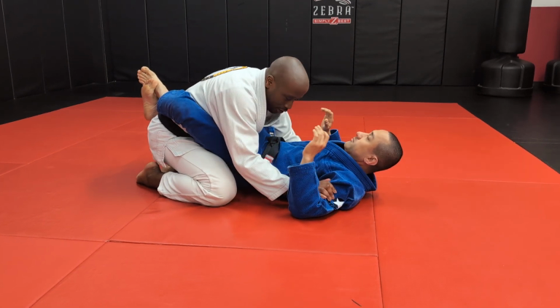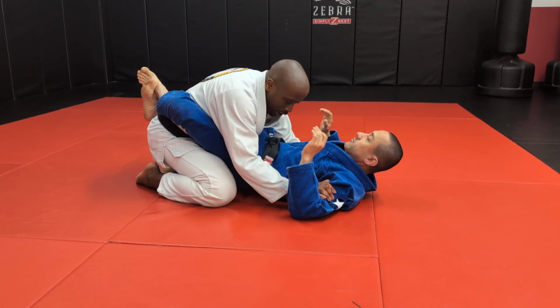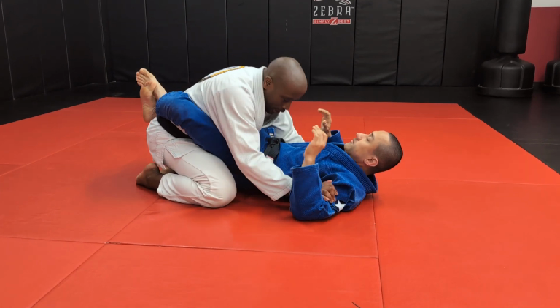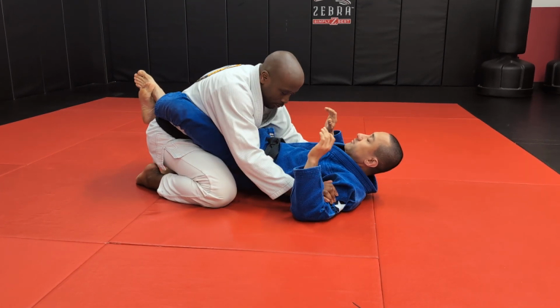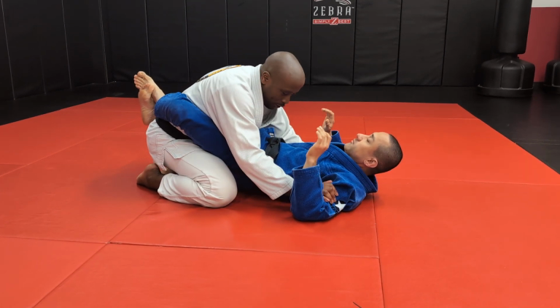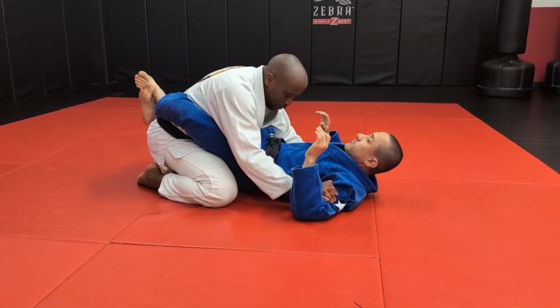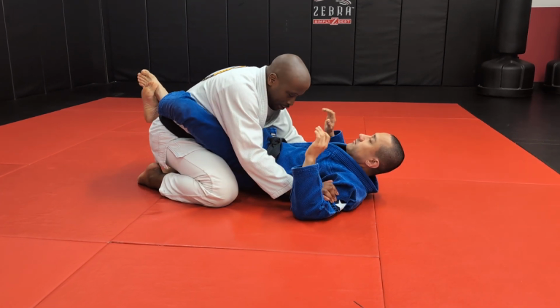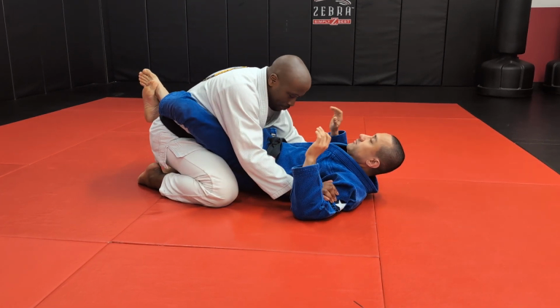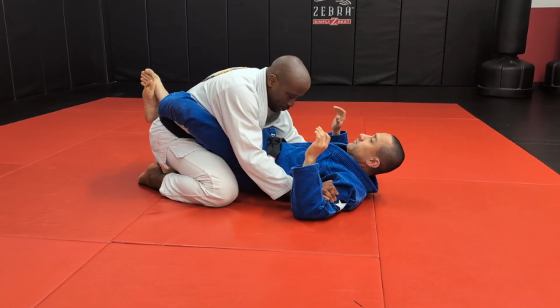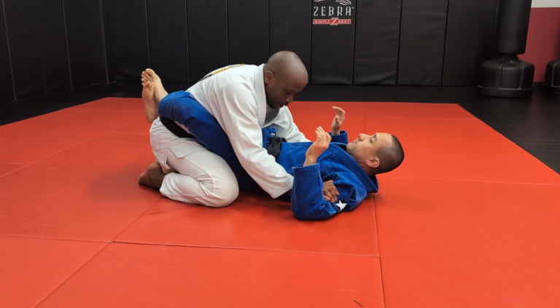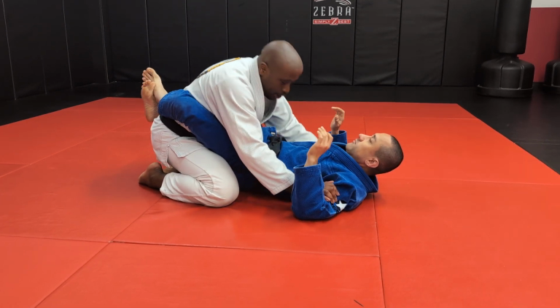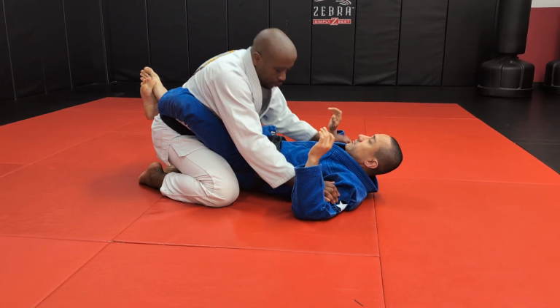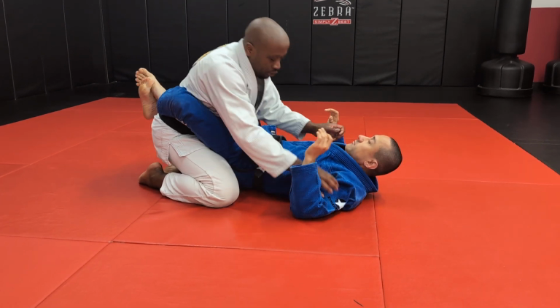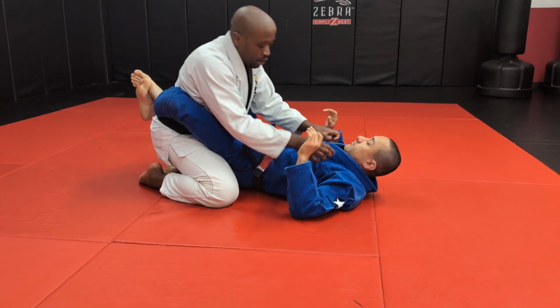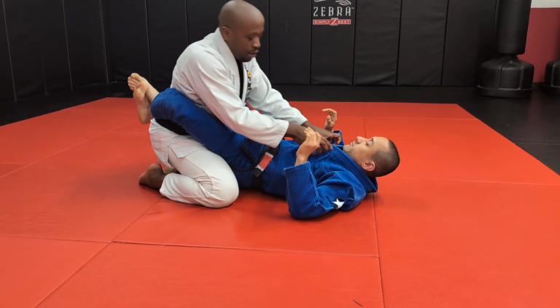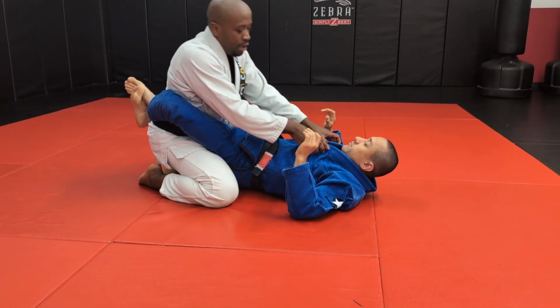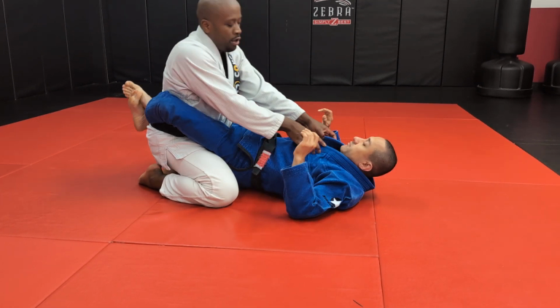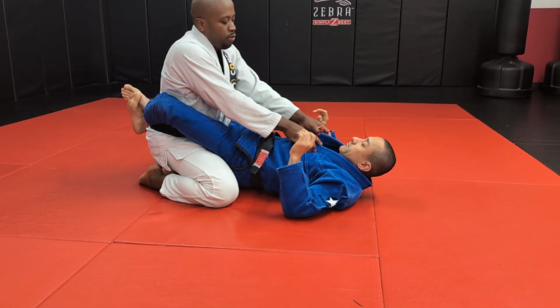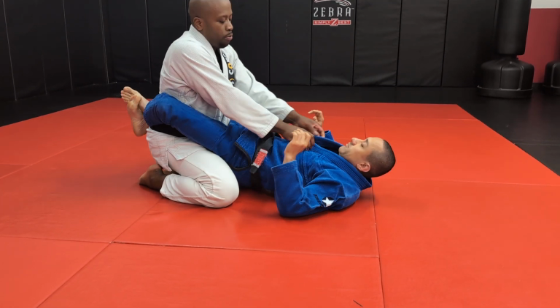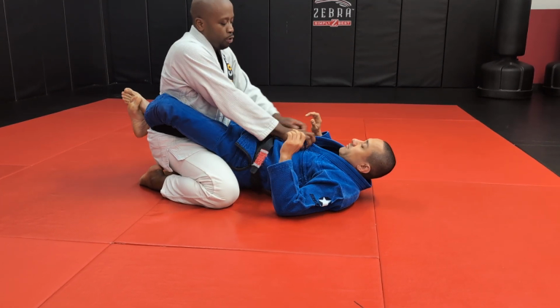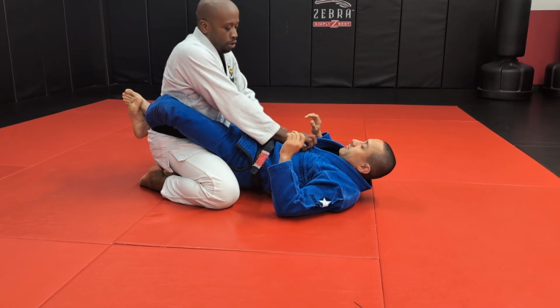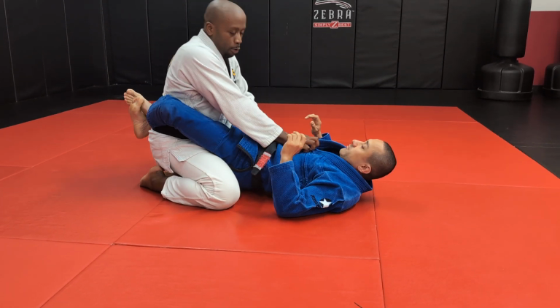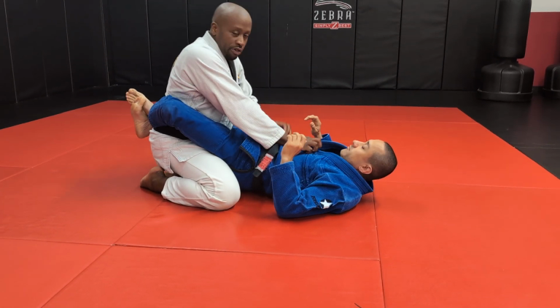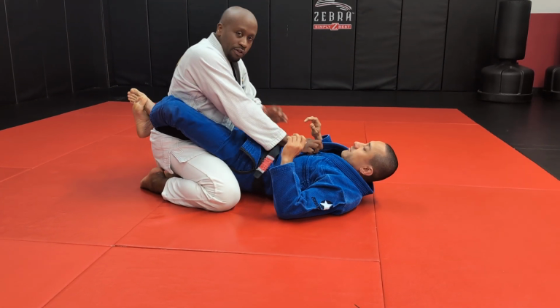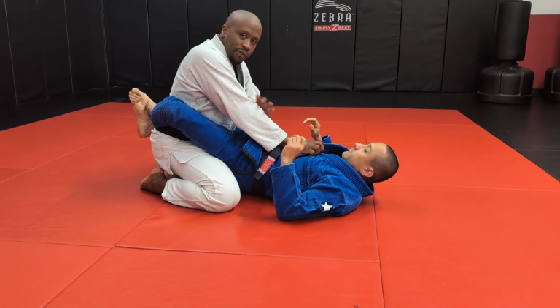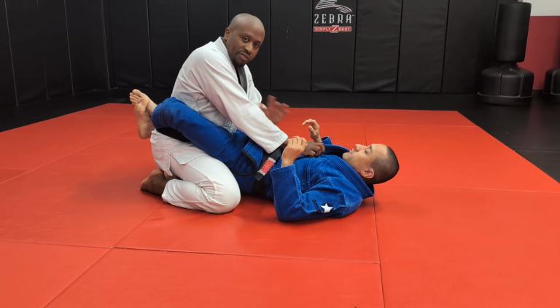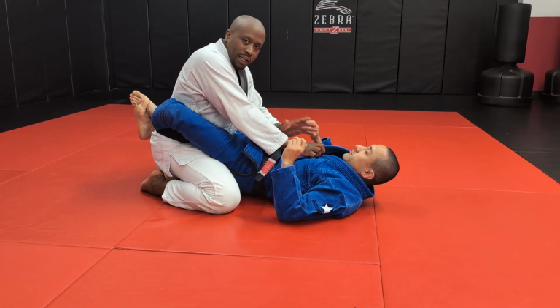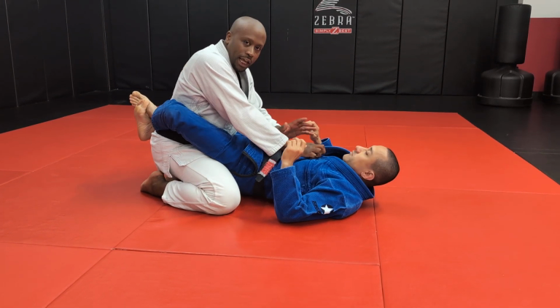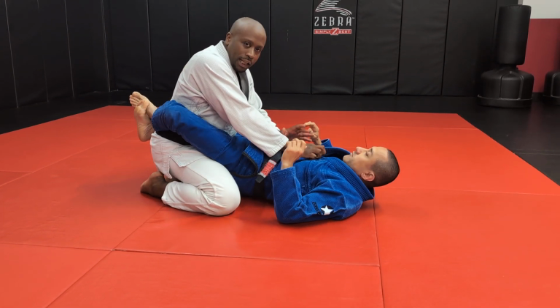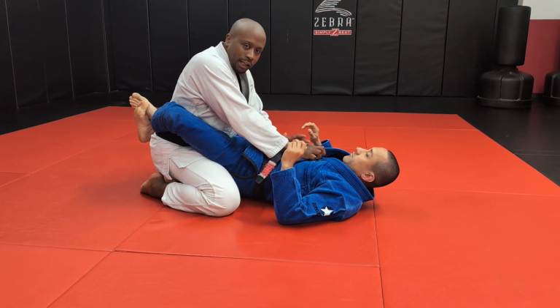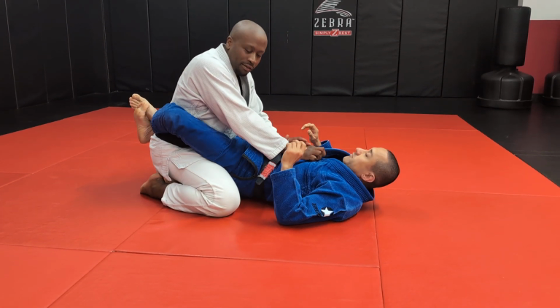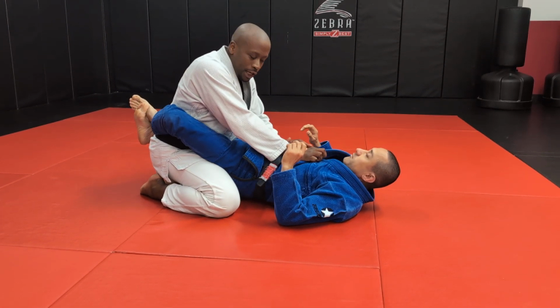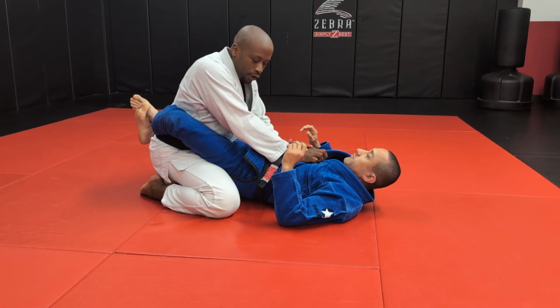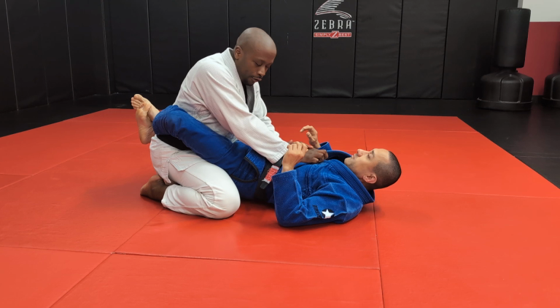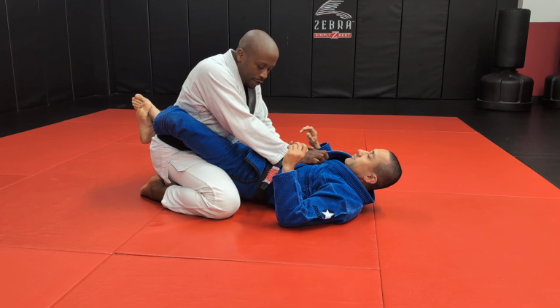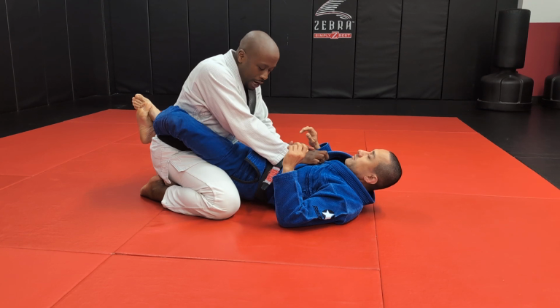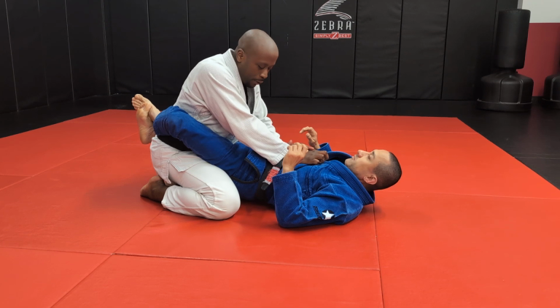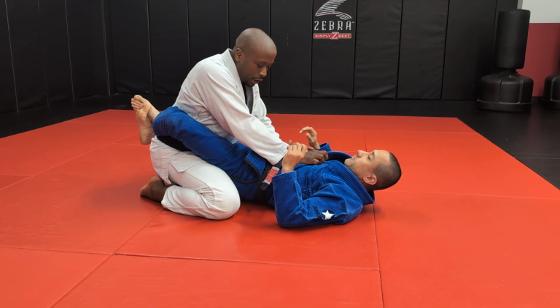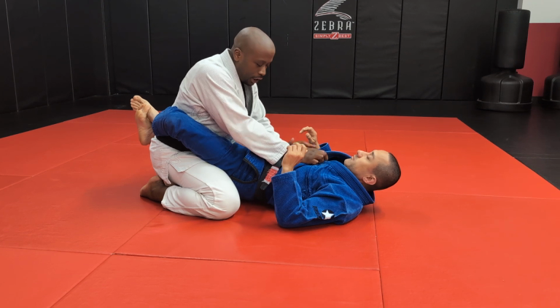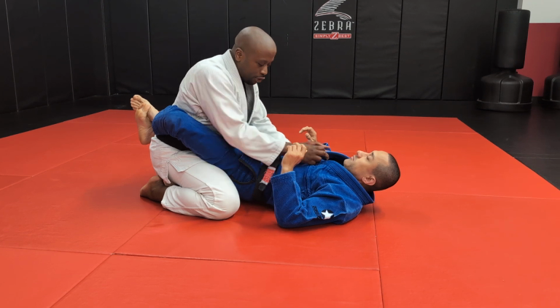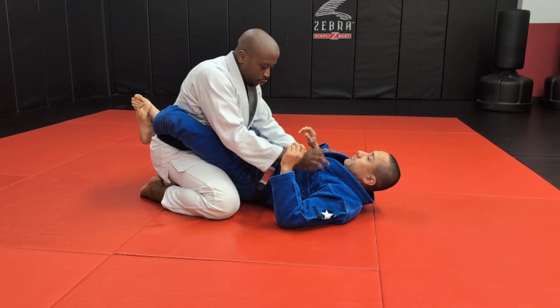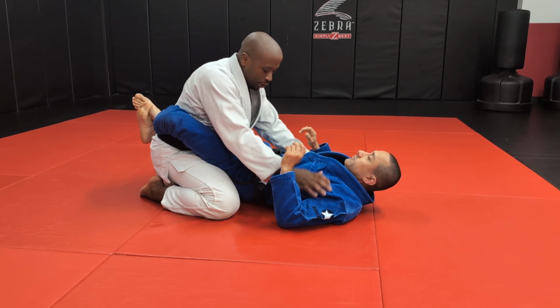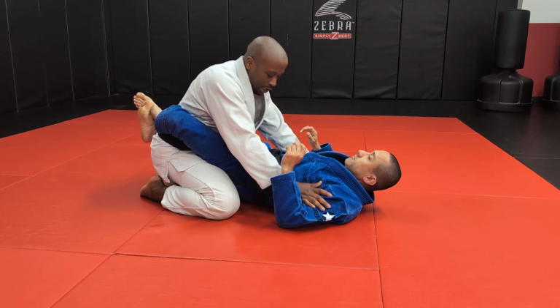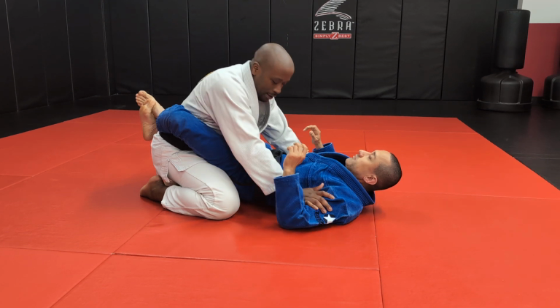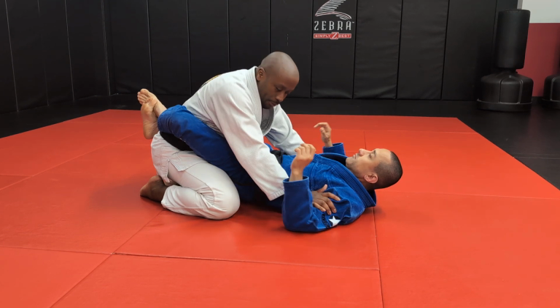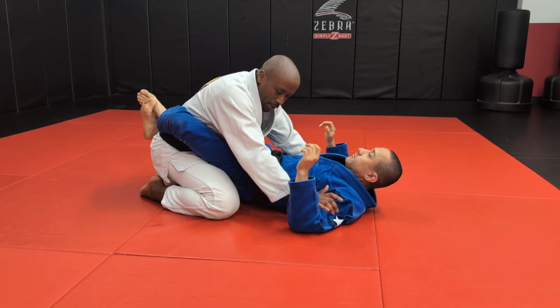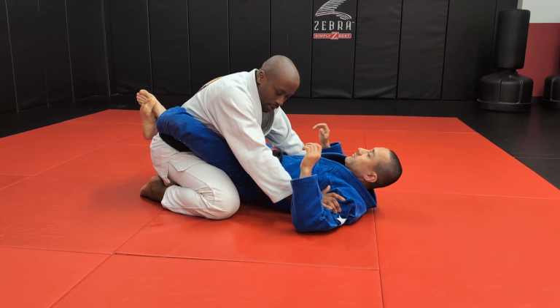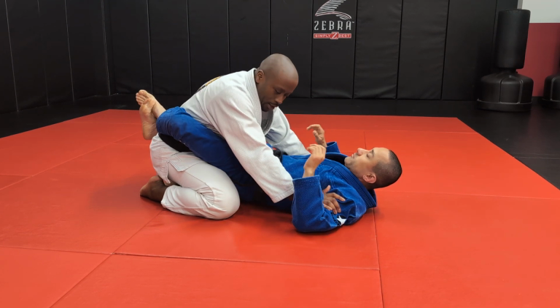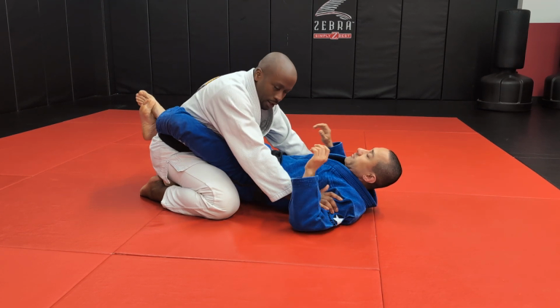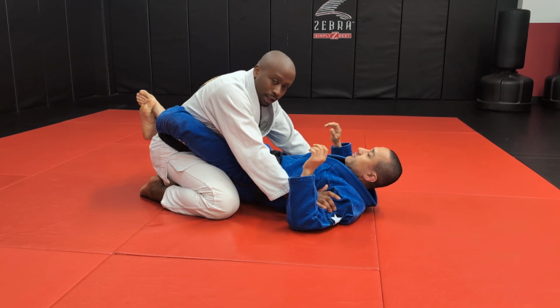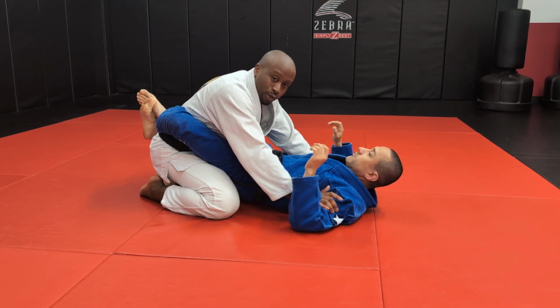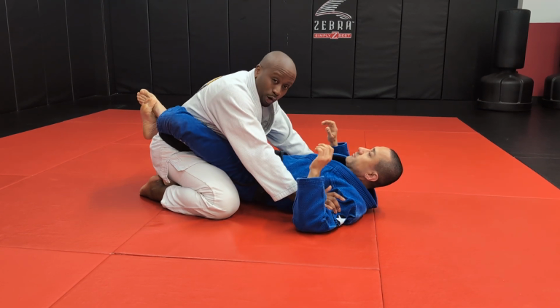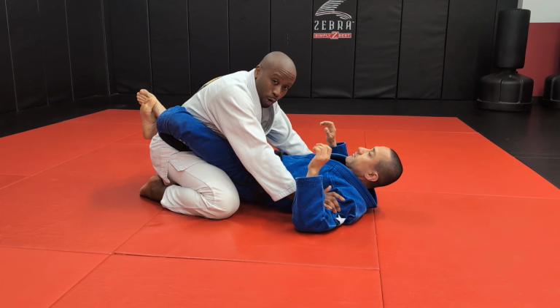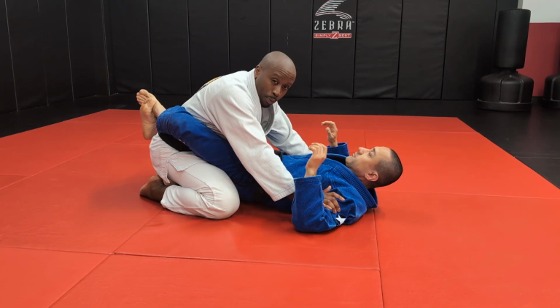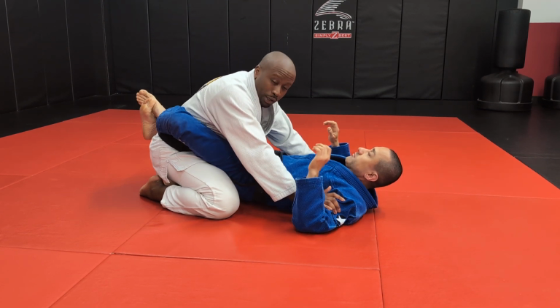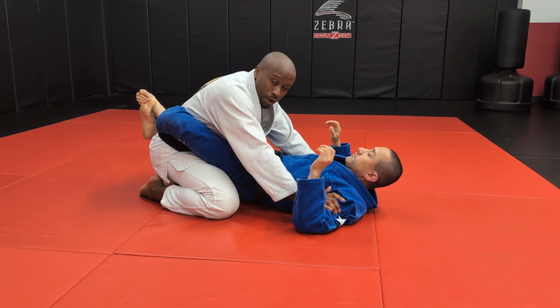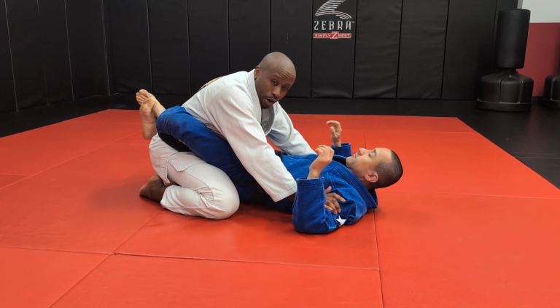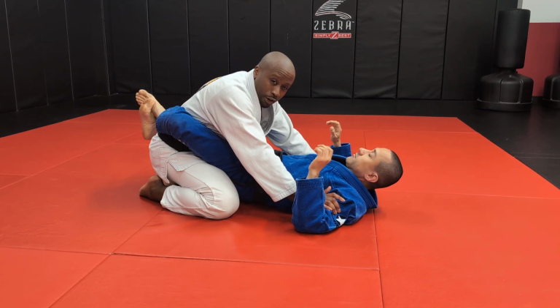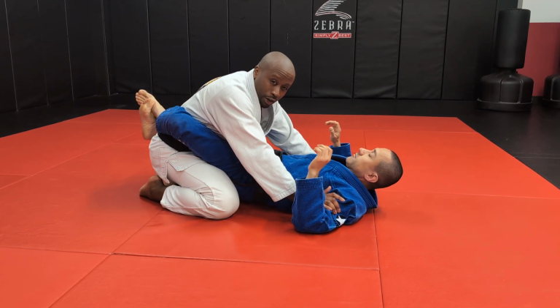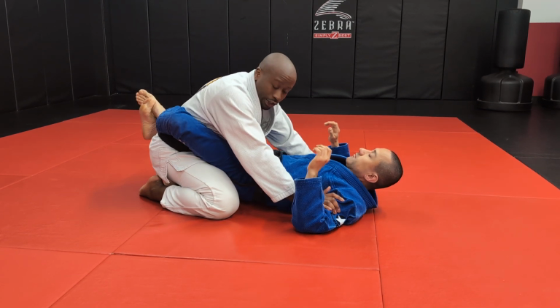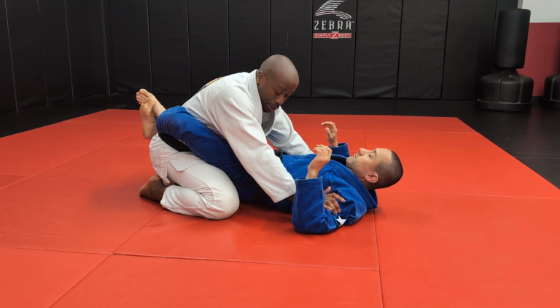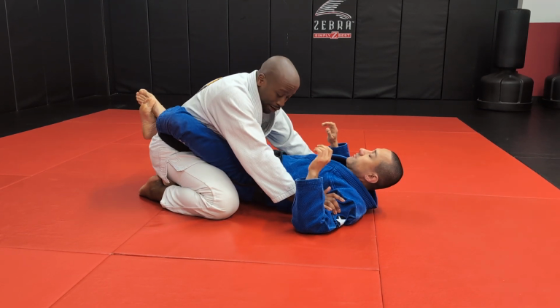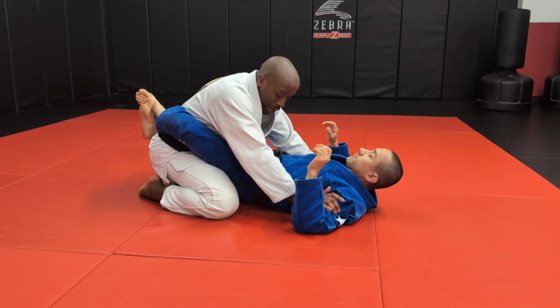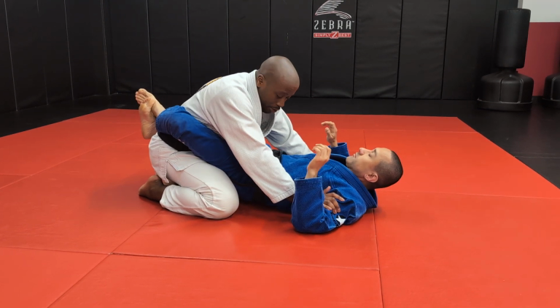There are a lot of different grips you can use. We'll be doing more sophisticated things later. For now, we're going to control the hip and look to open the guard on the ground.